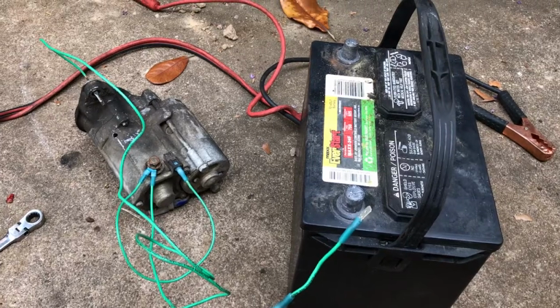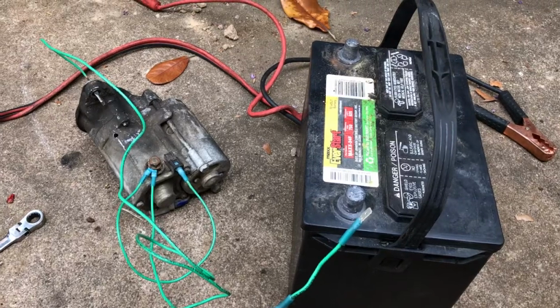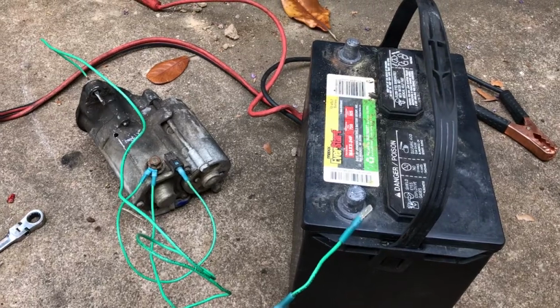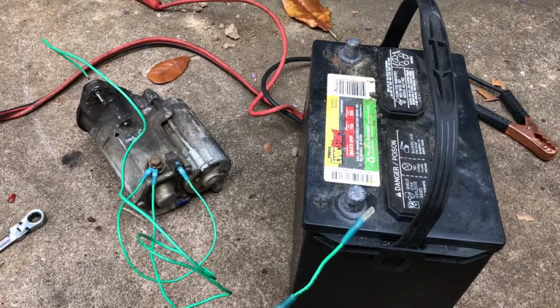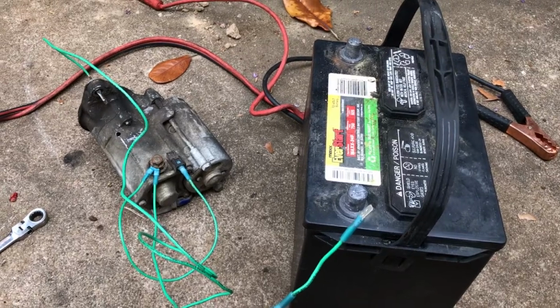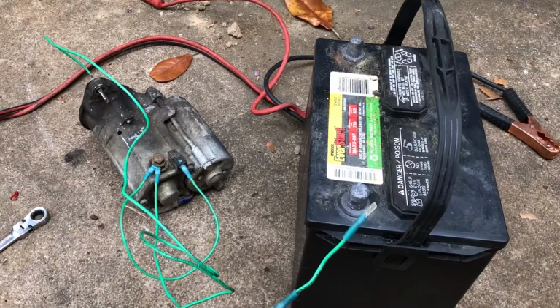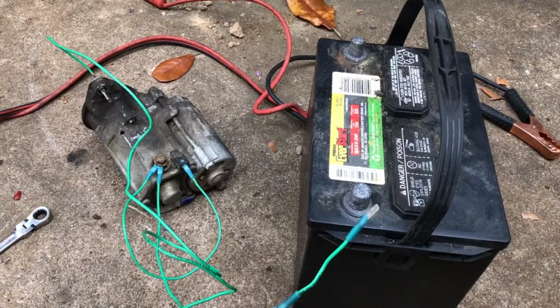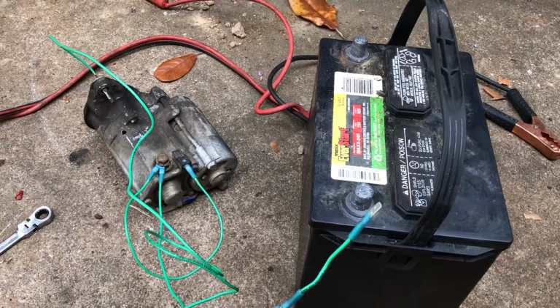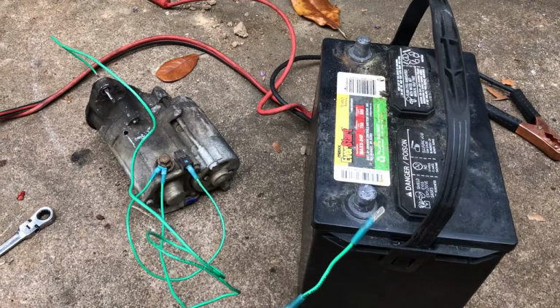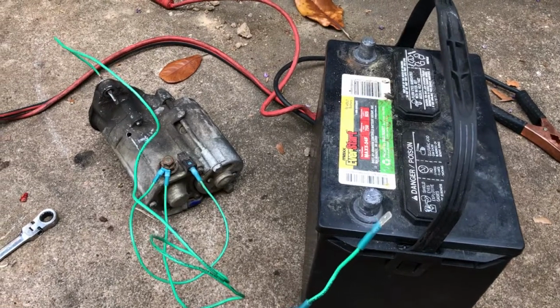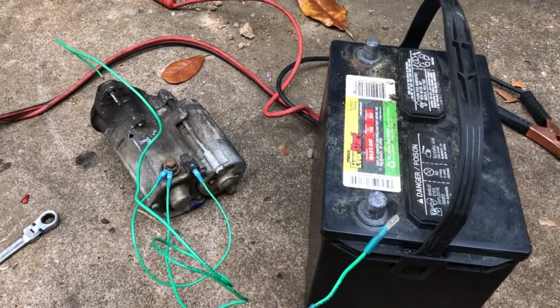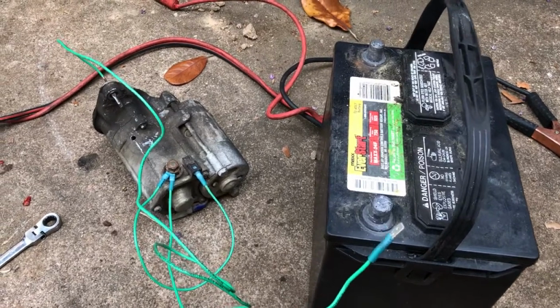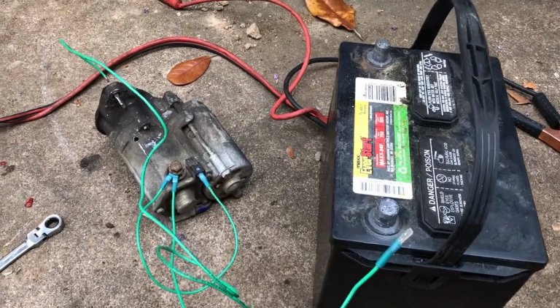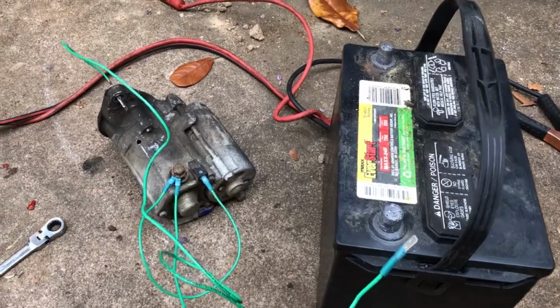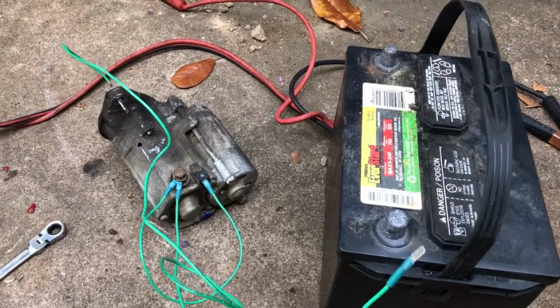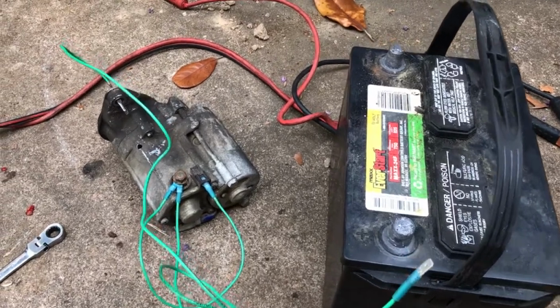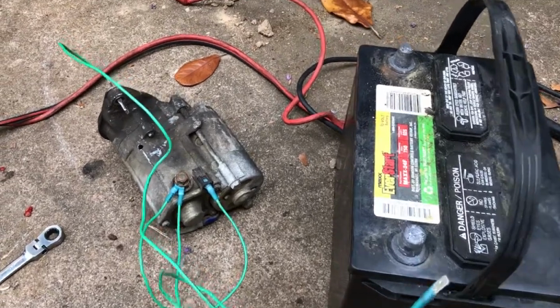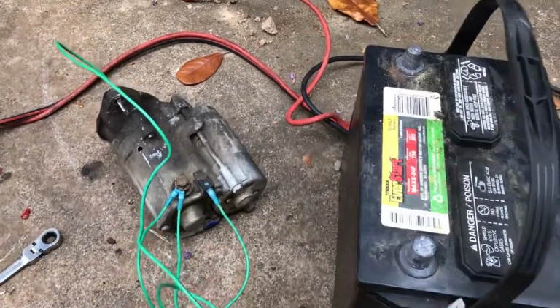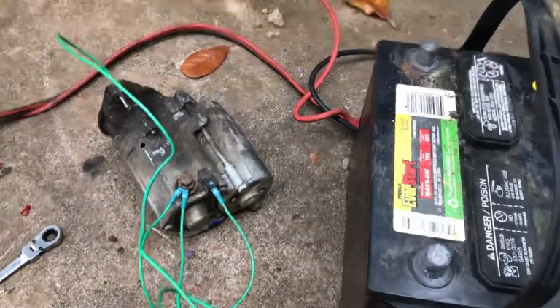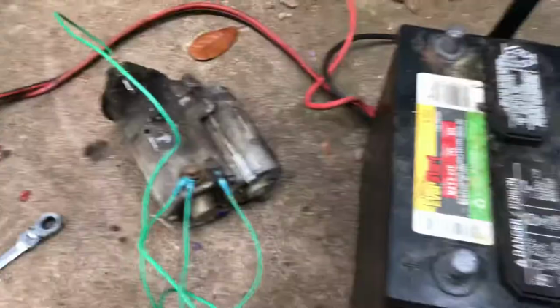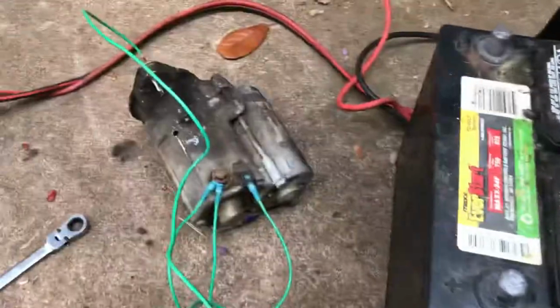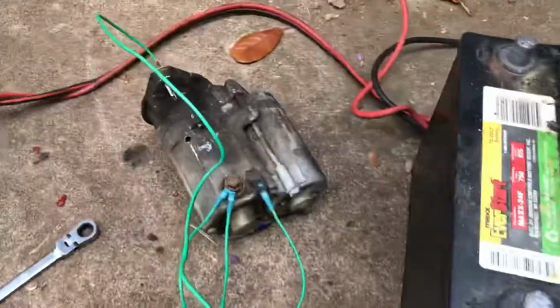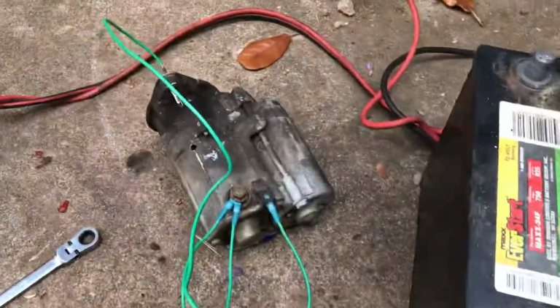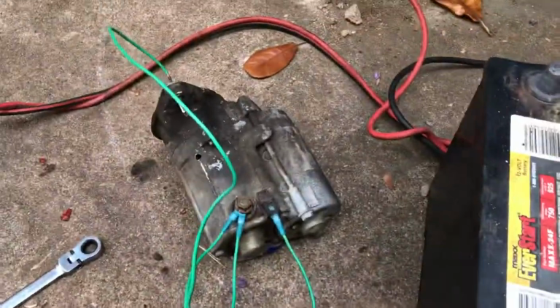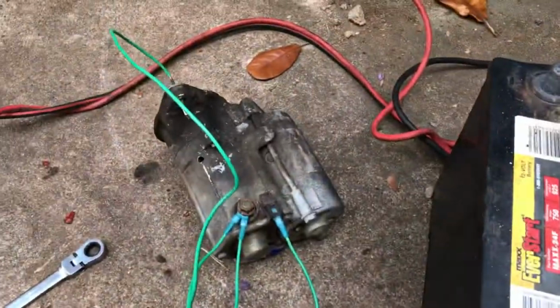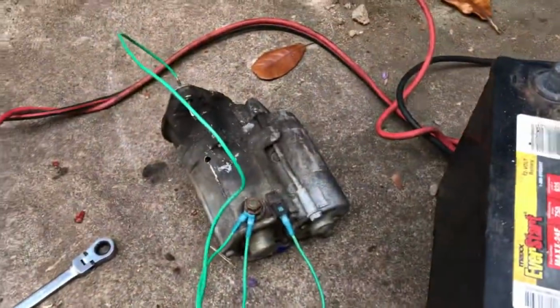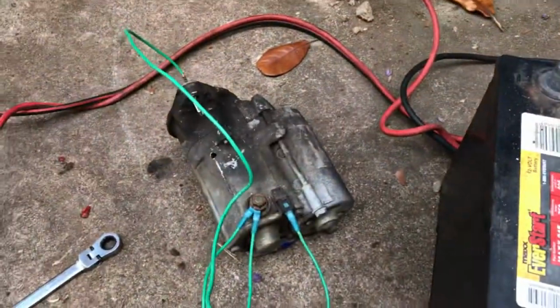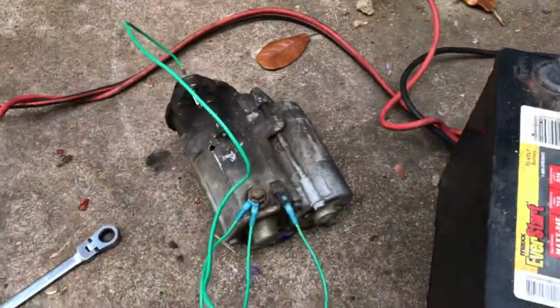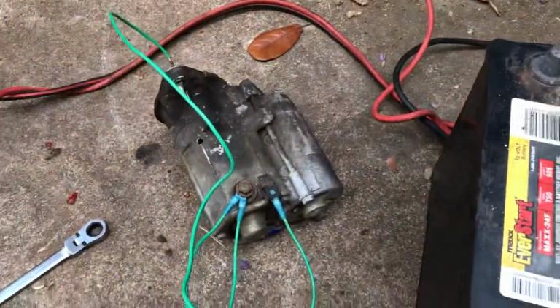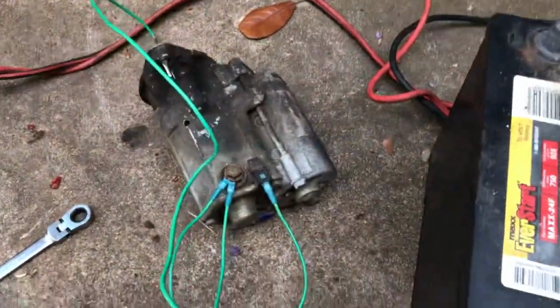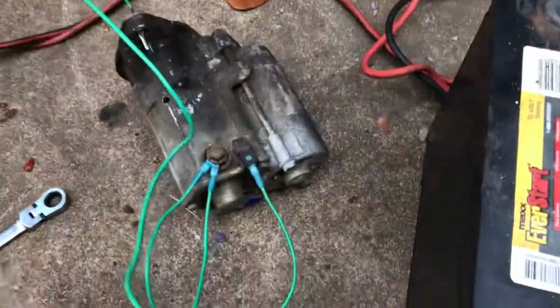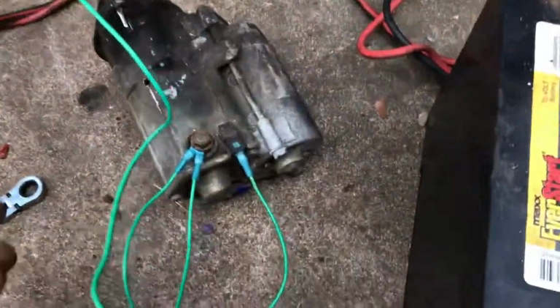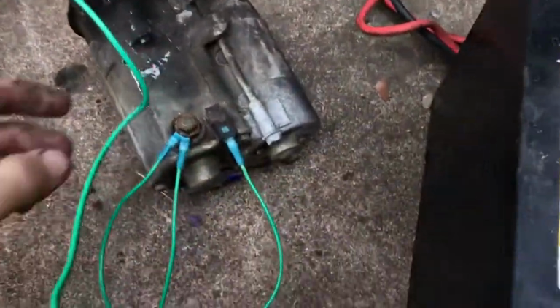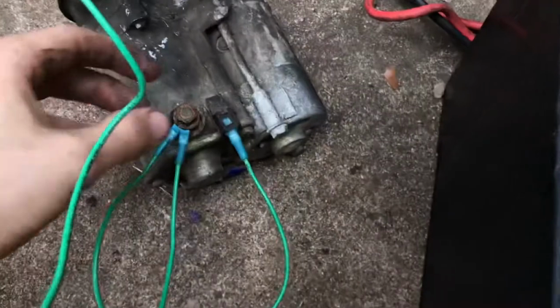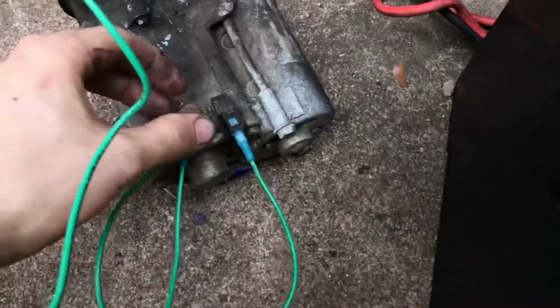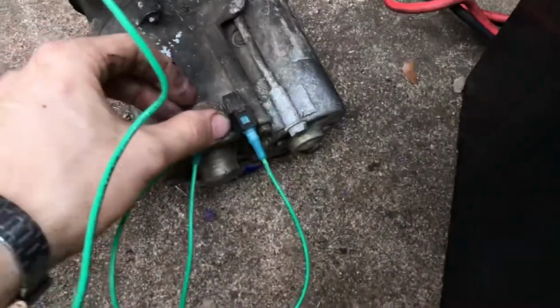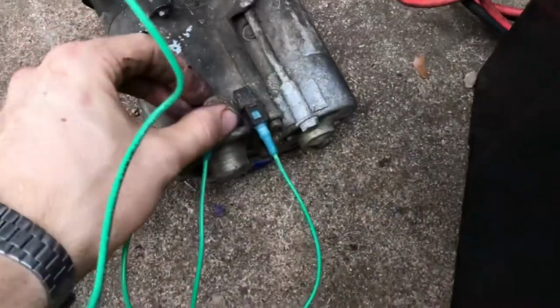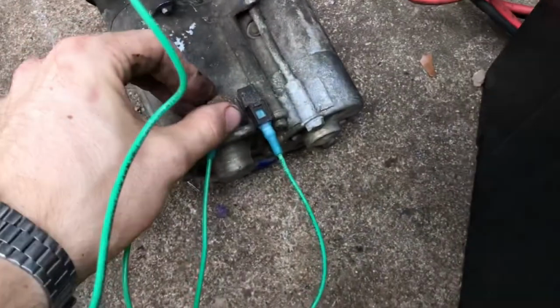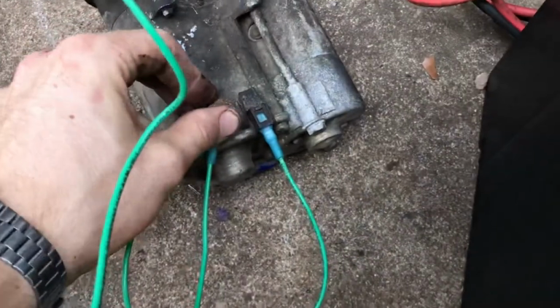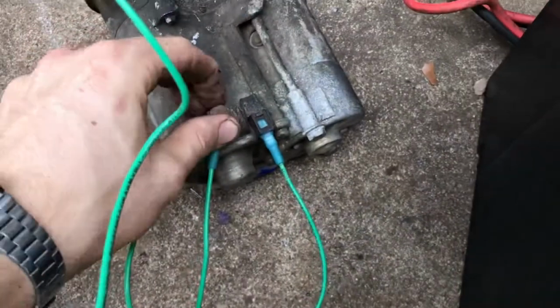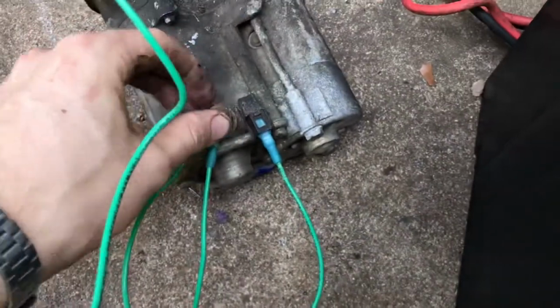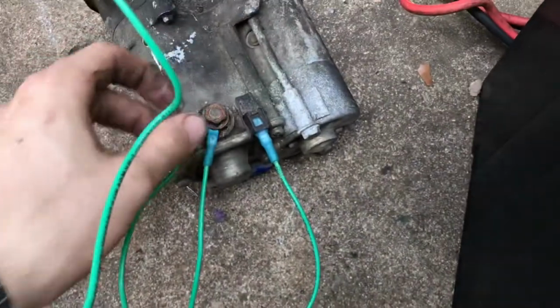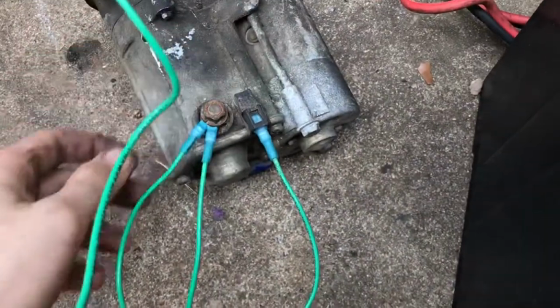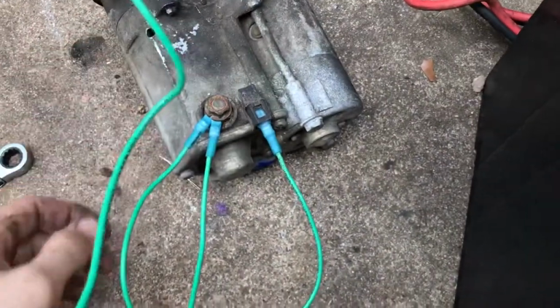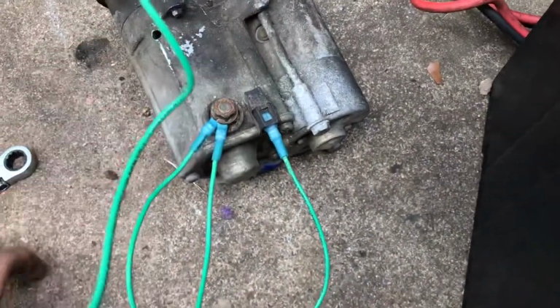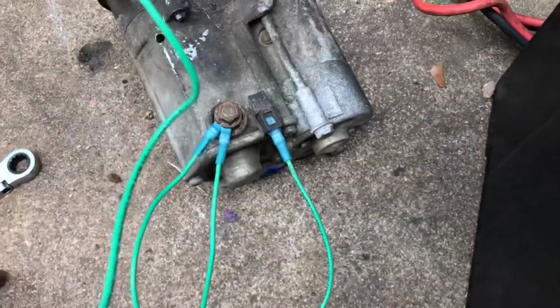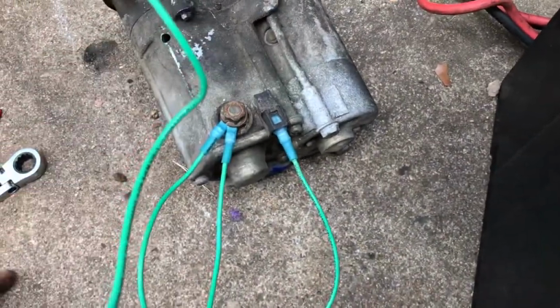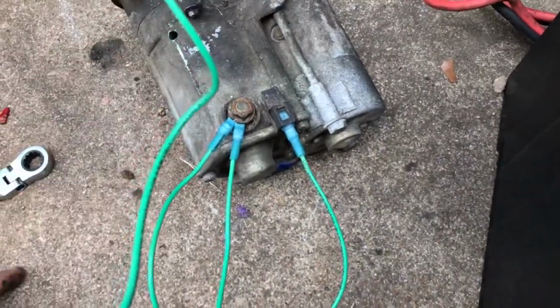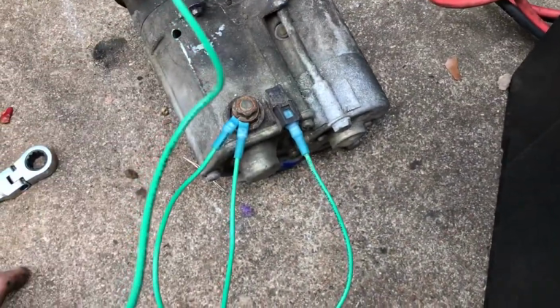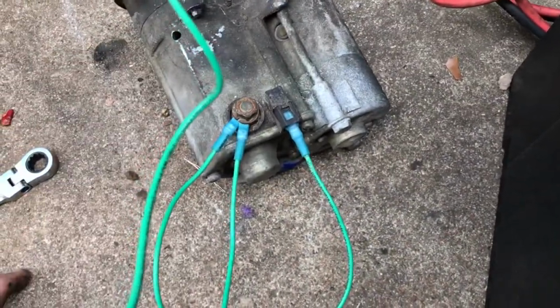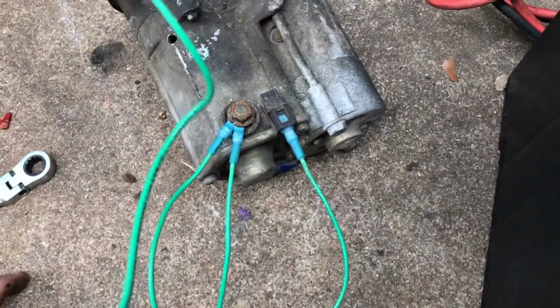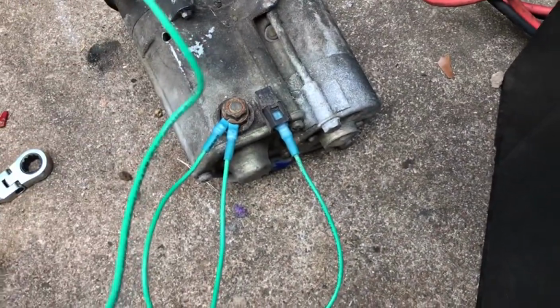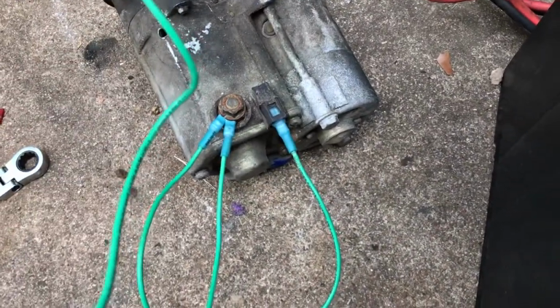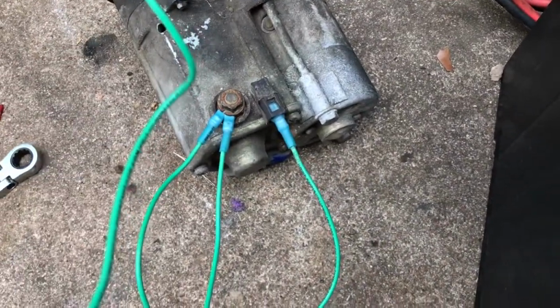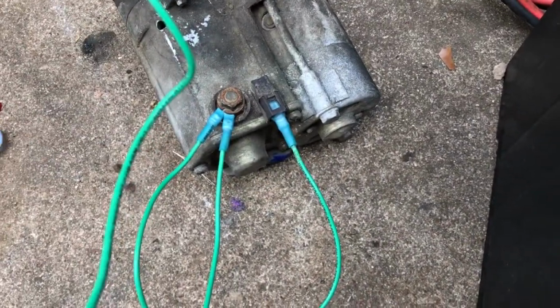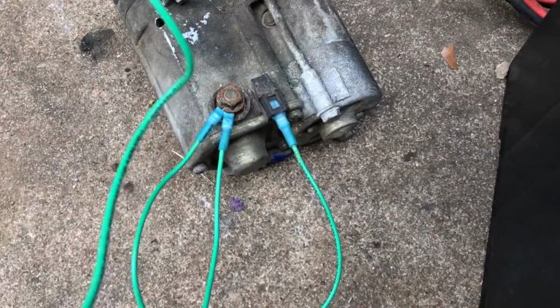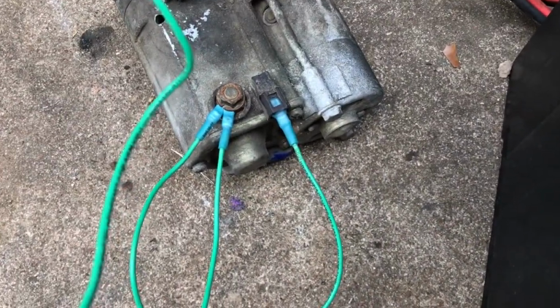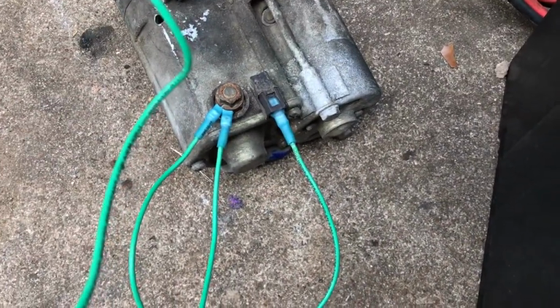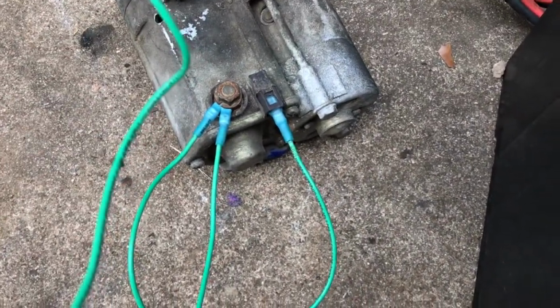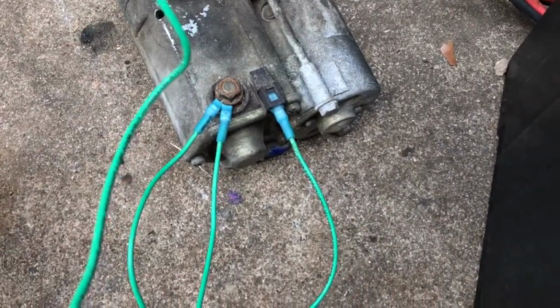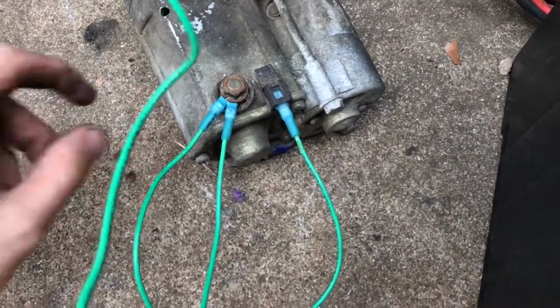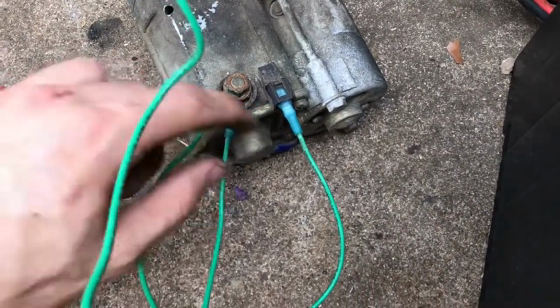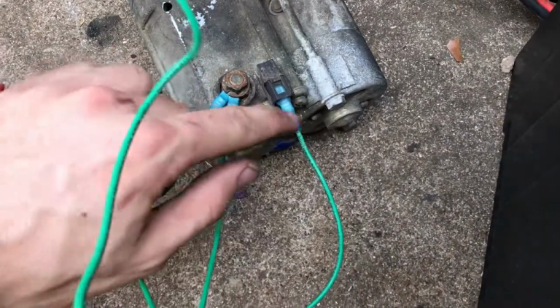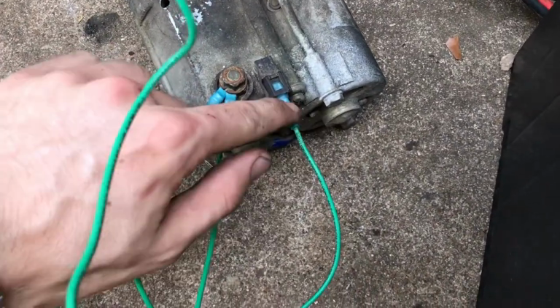Just a little video in case anyone's confused on how to jump a 22R Toyota starter, probably other Toyota starters too.